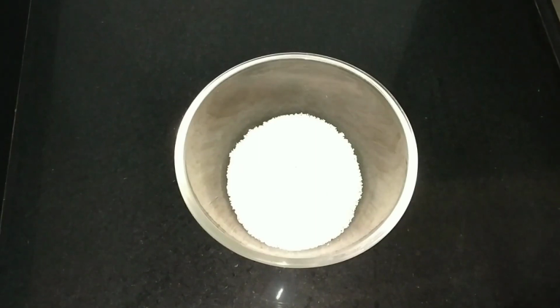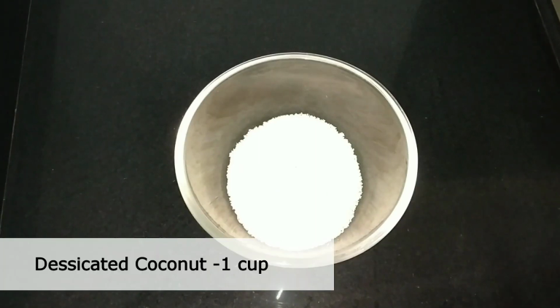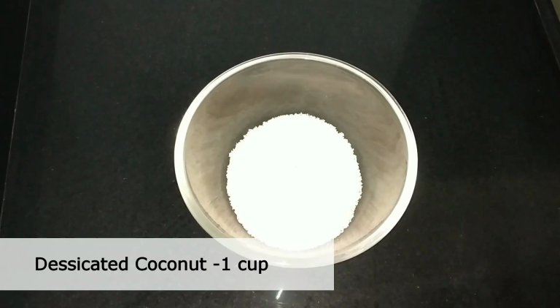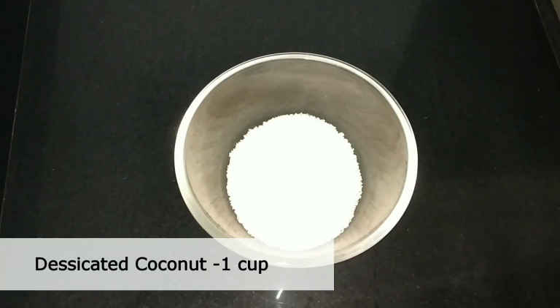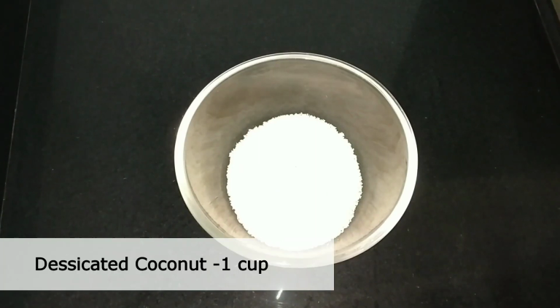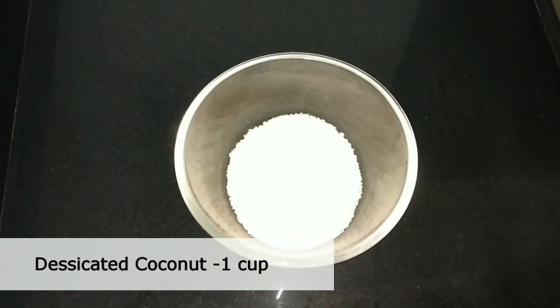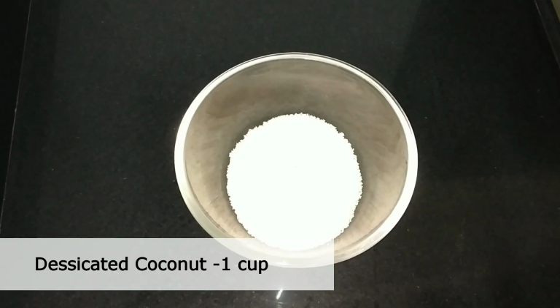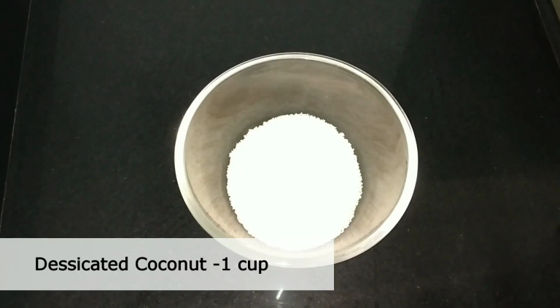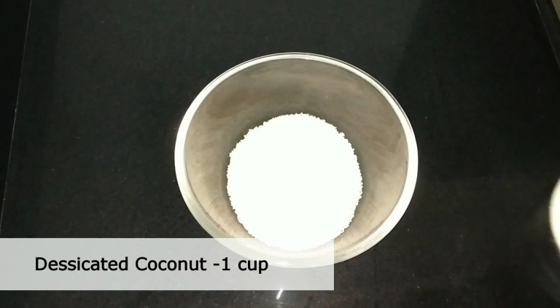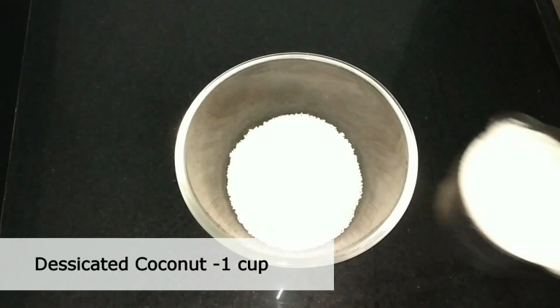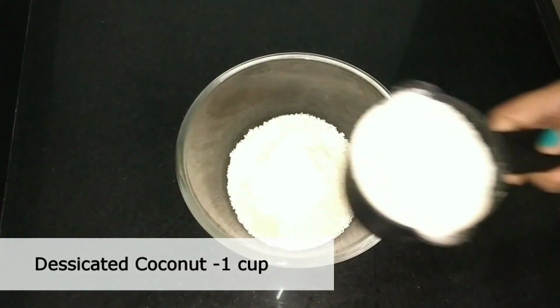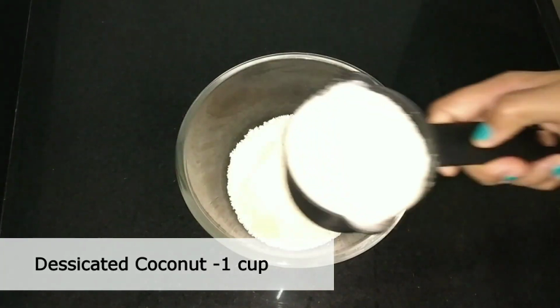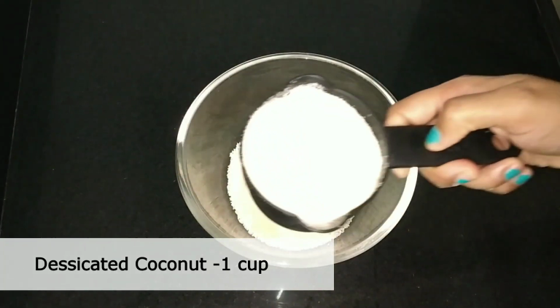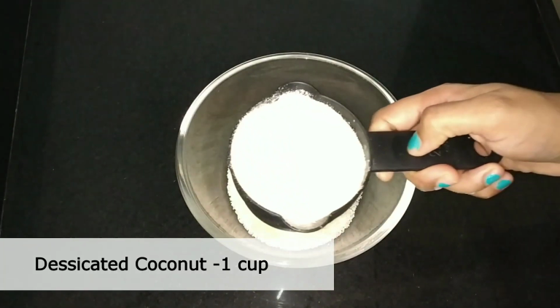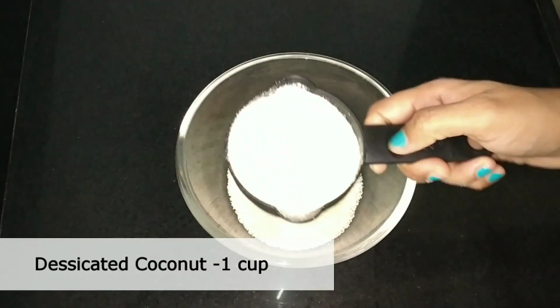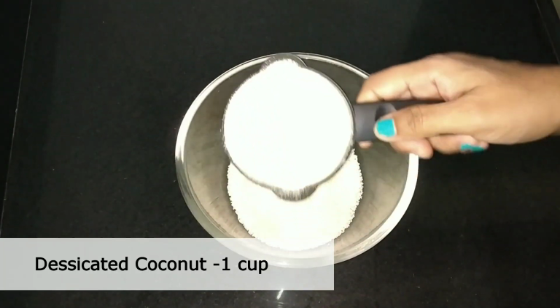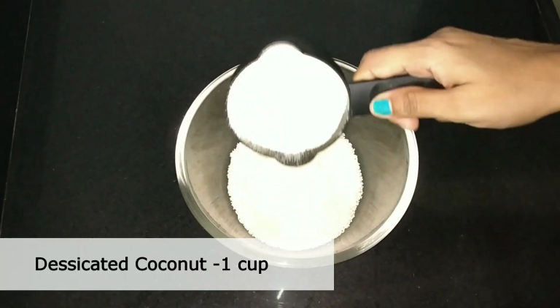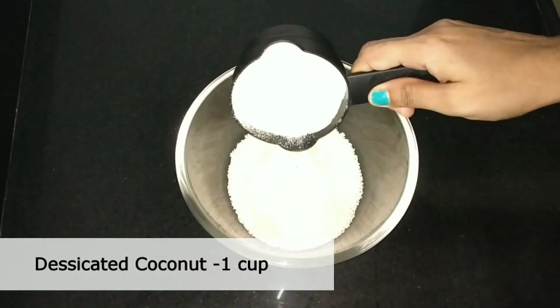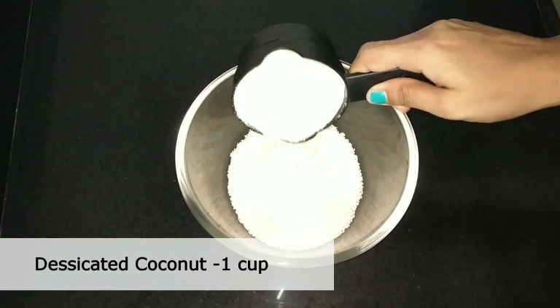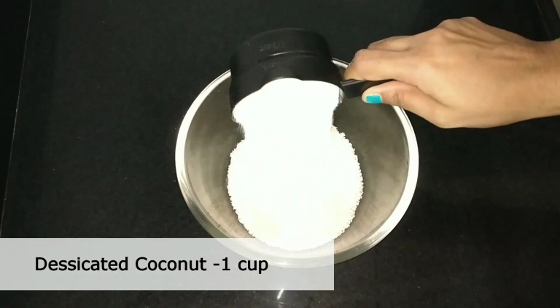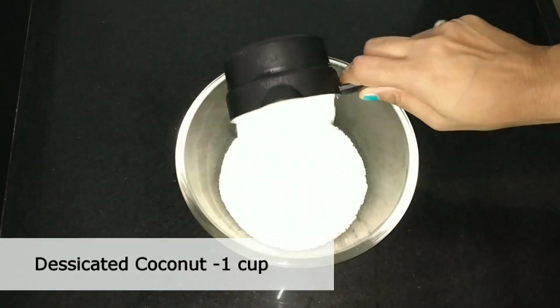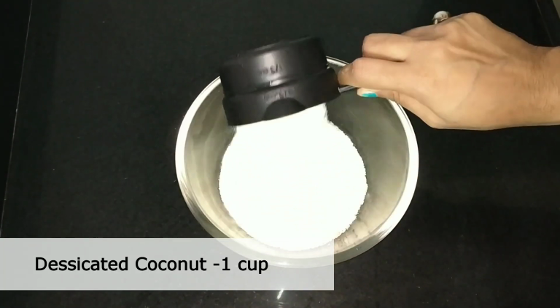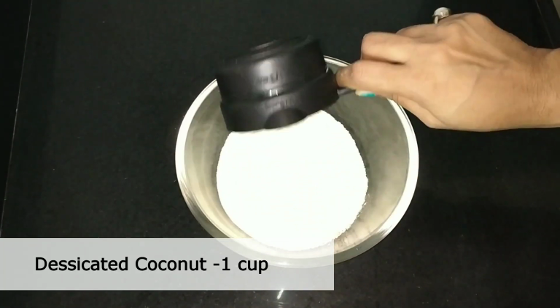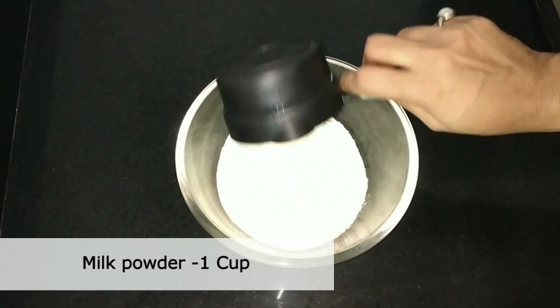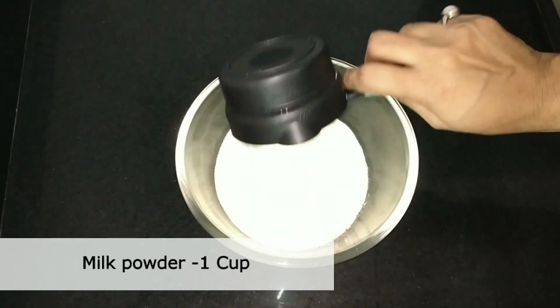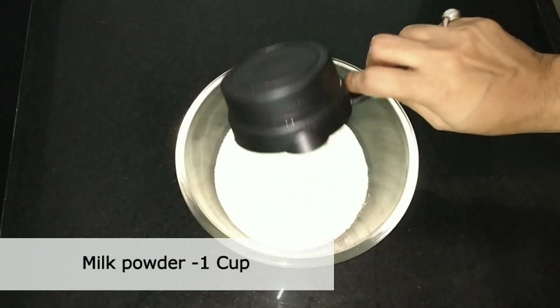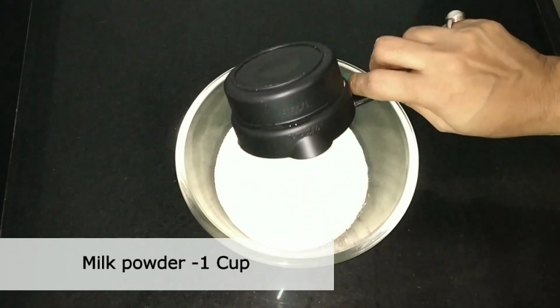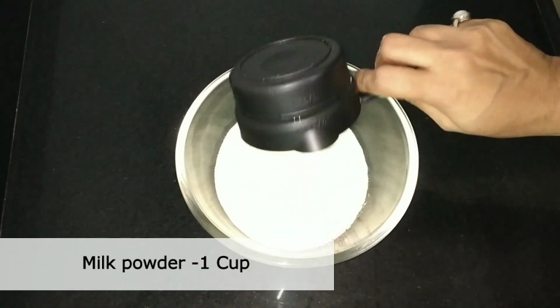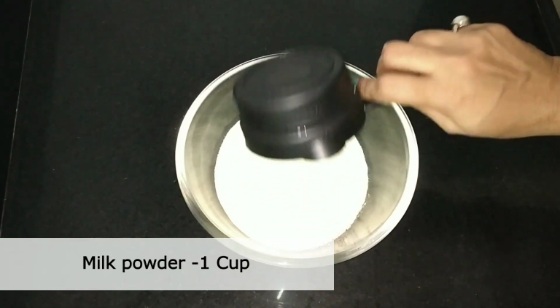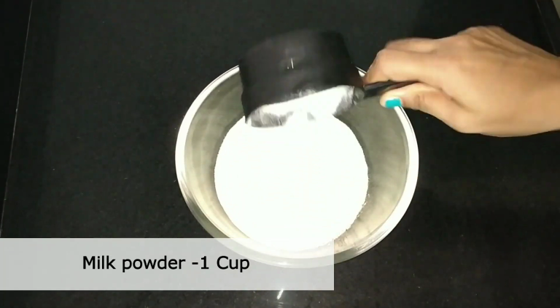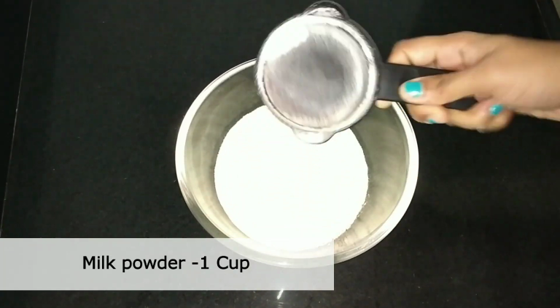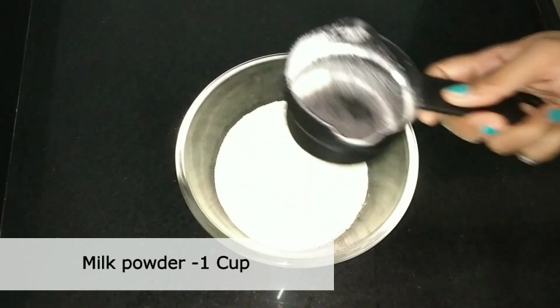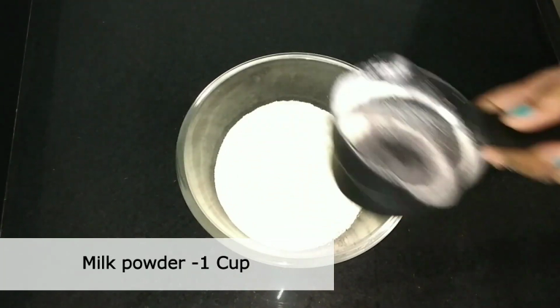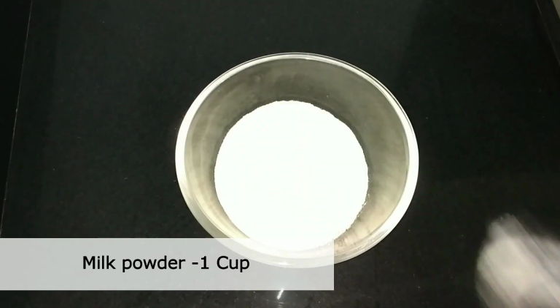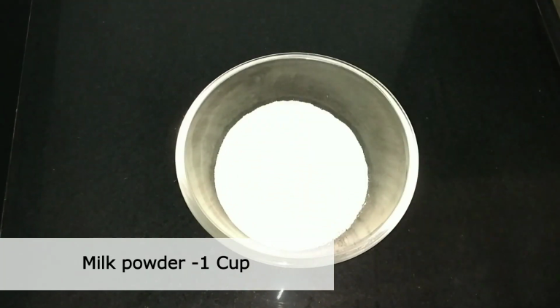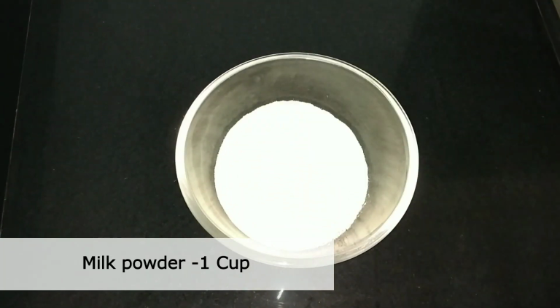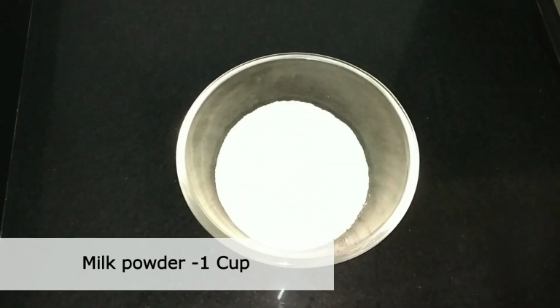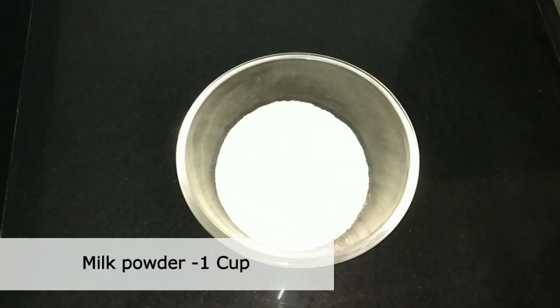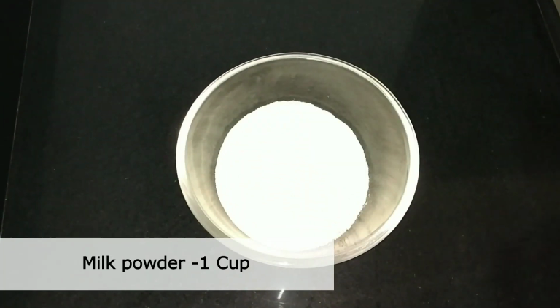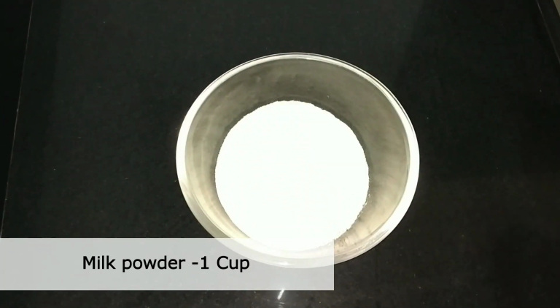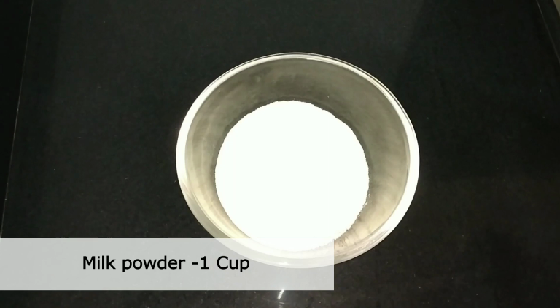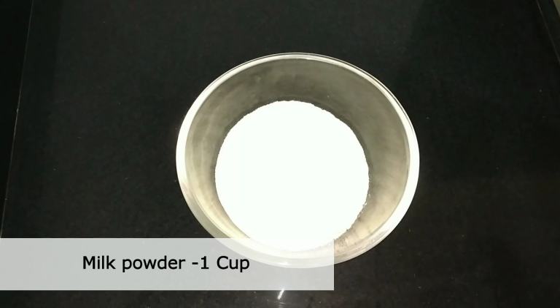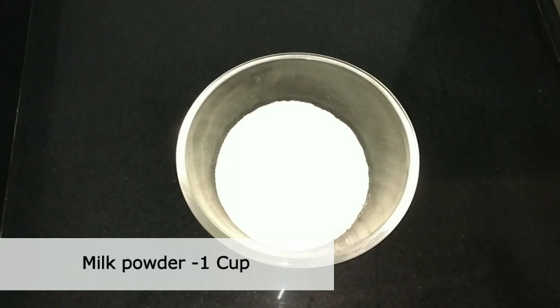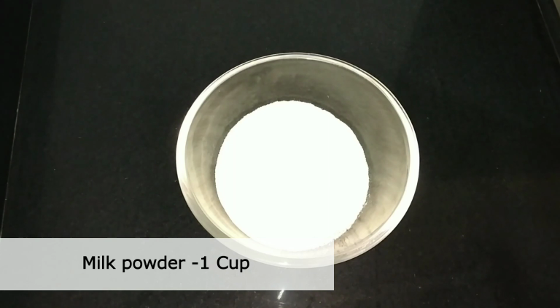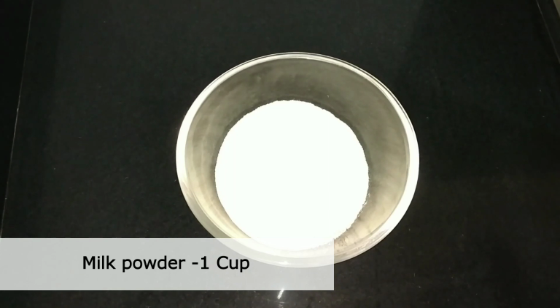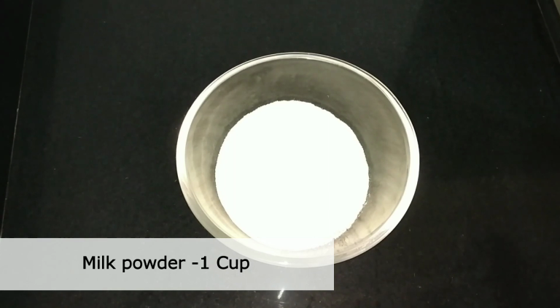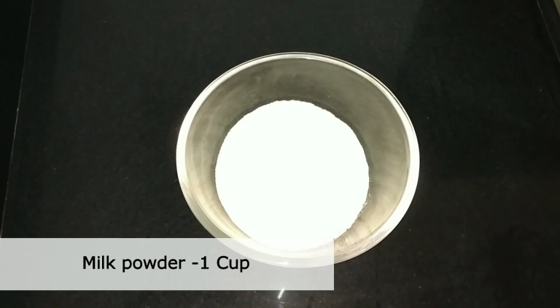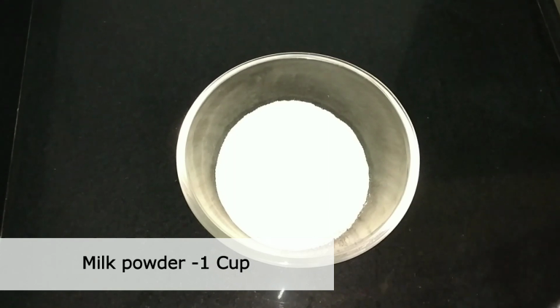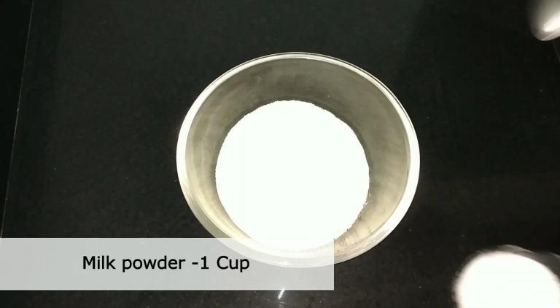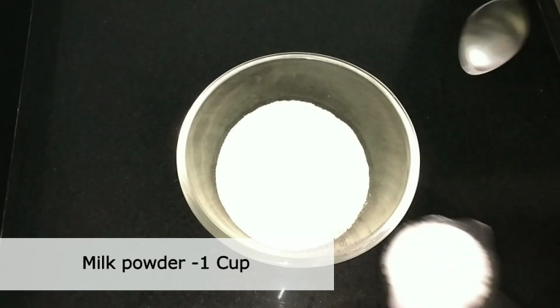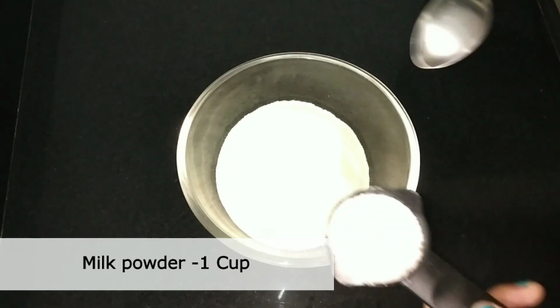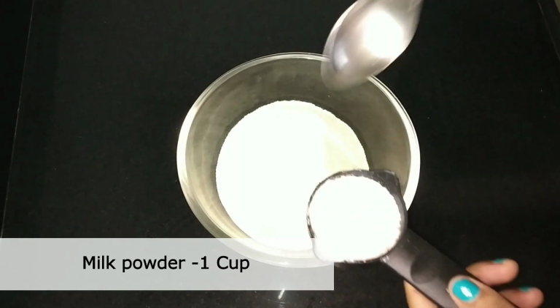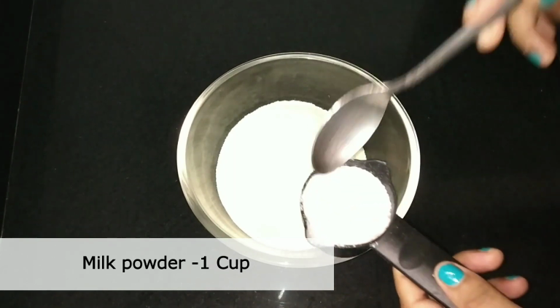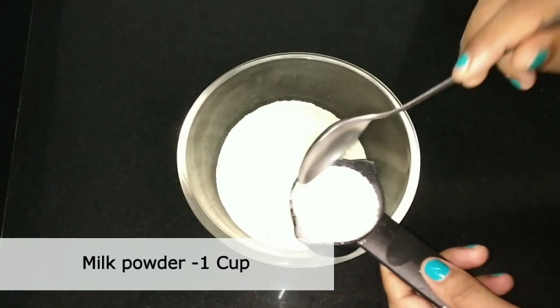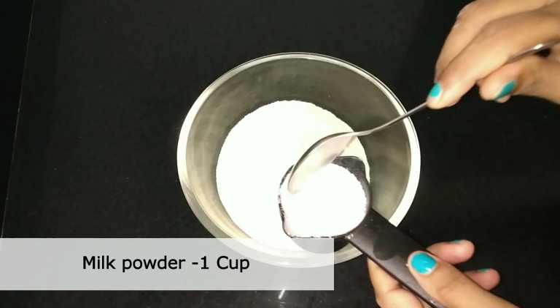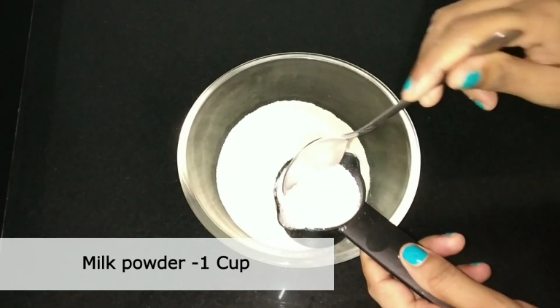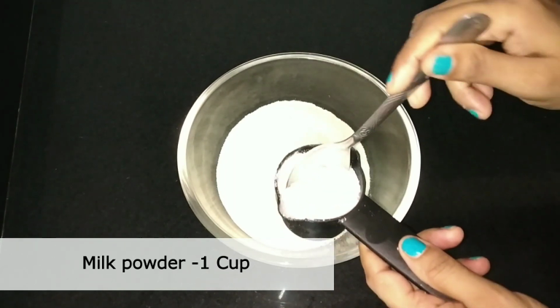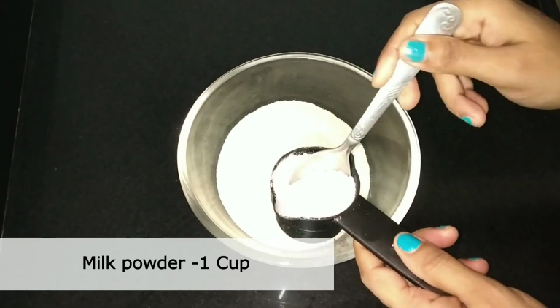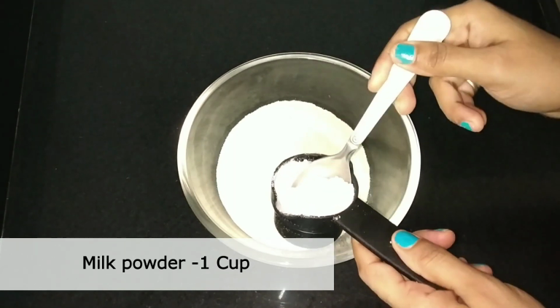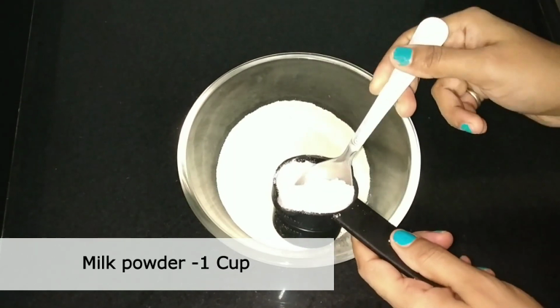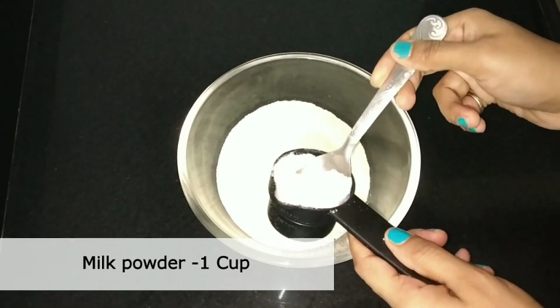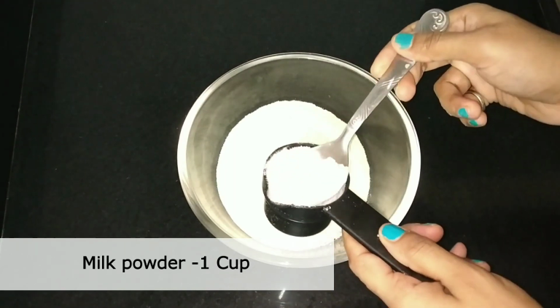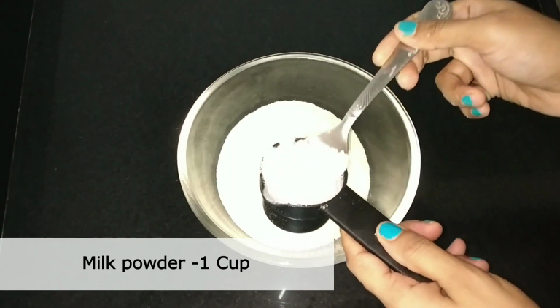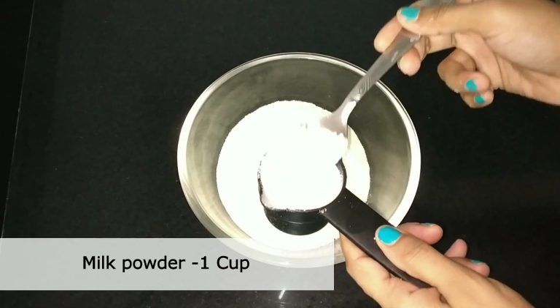1 cup of nariel (coconut) powder, 1 cup of milk powder, 2 chini (sugar).